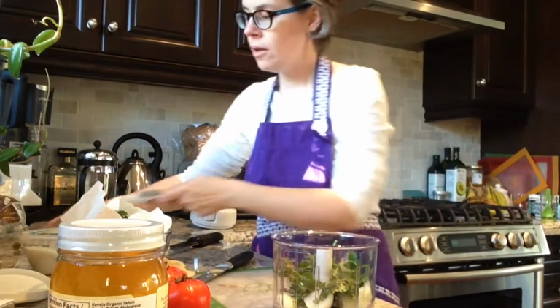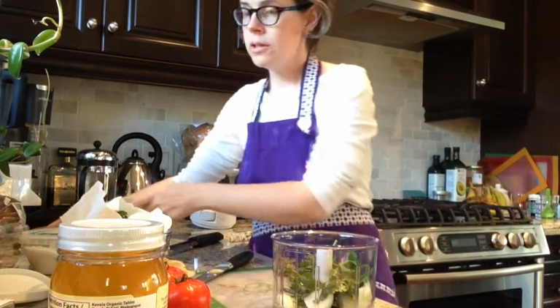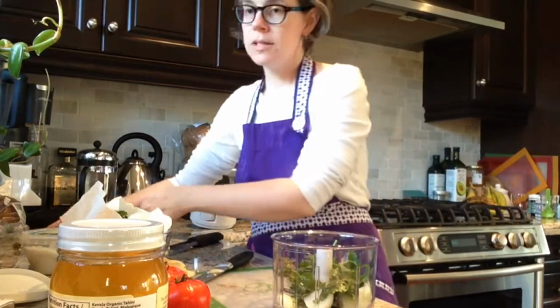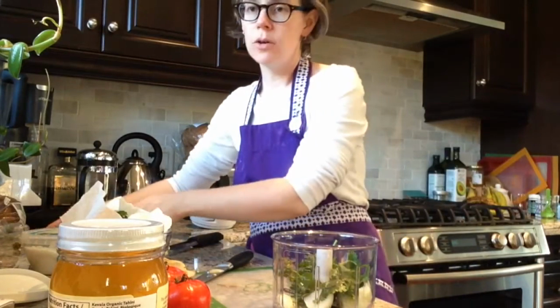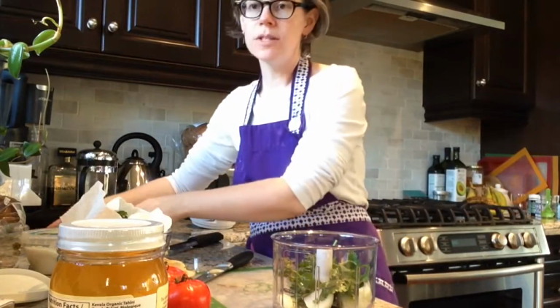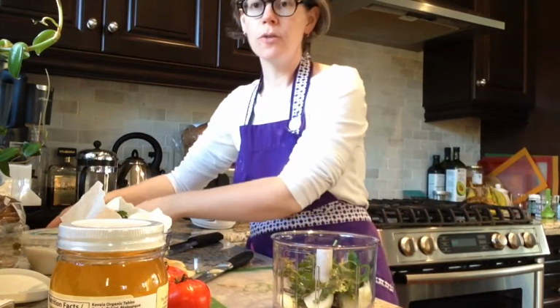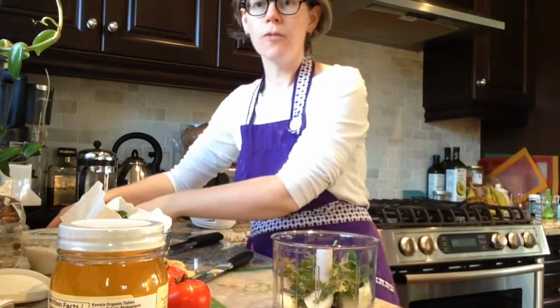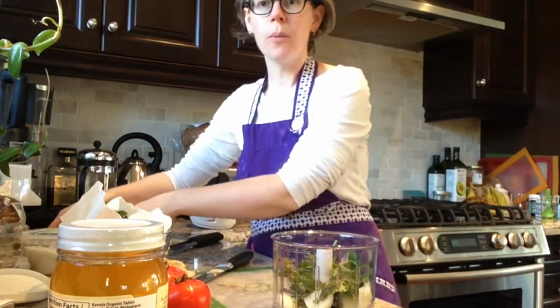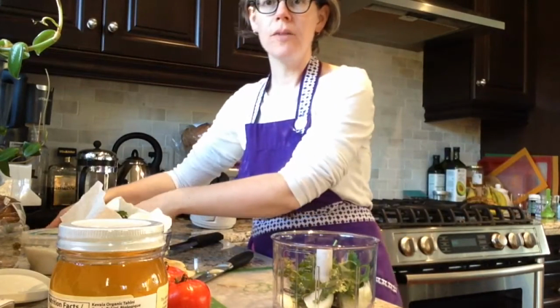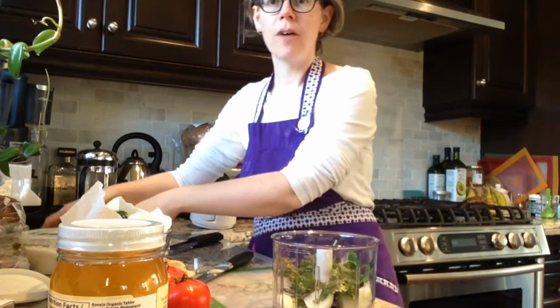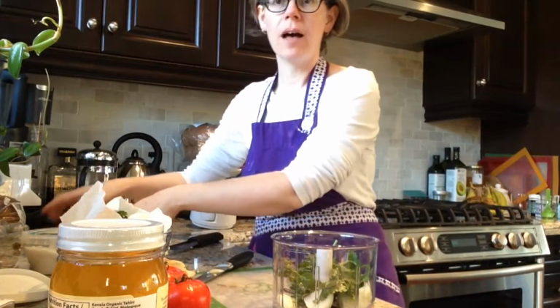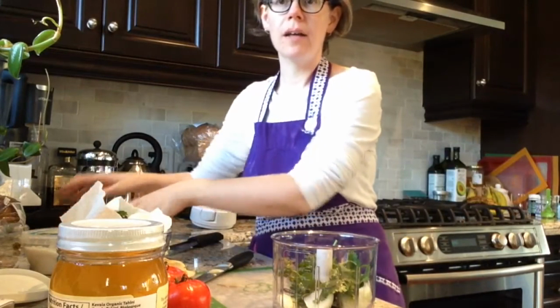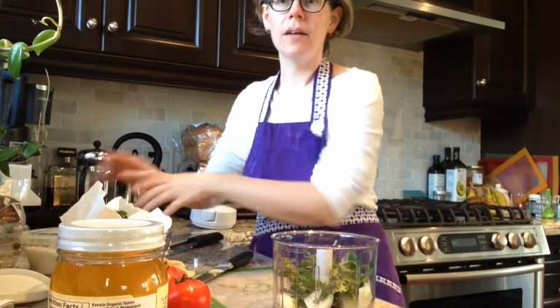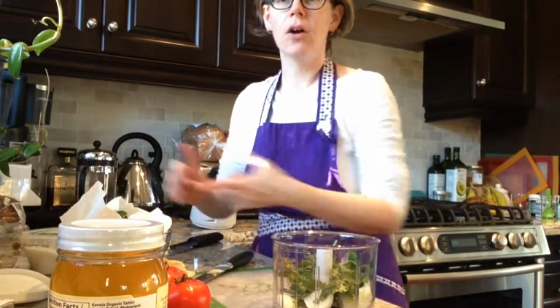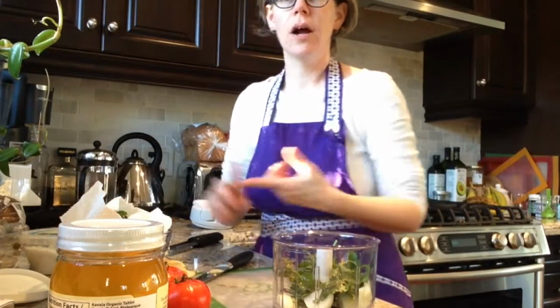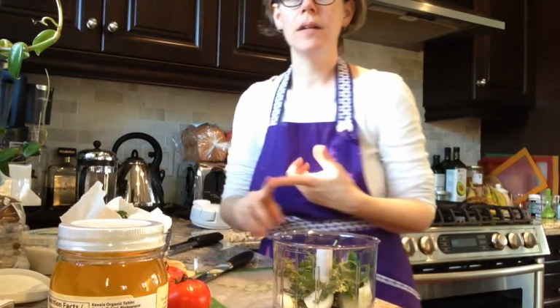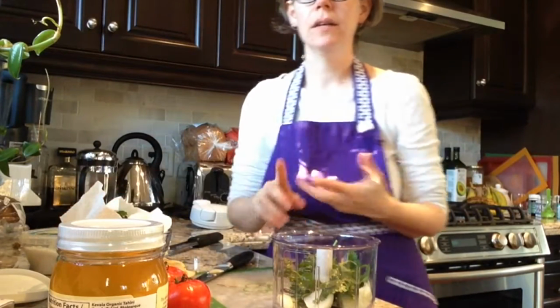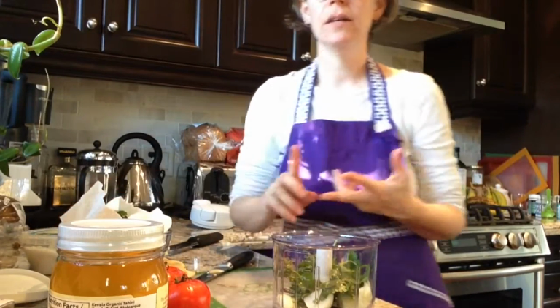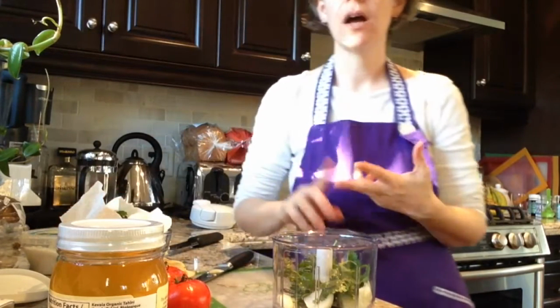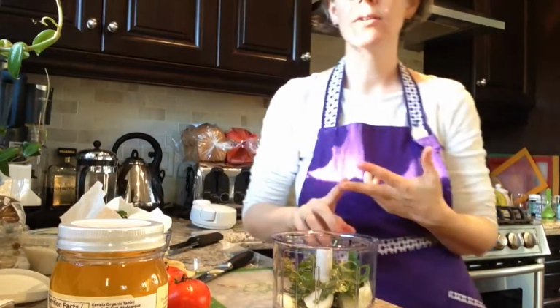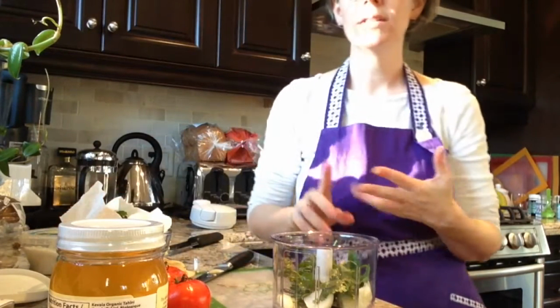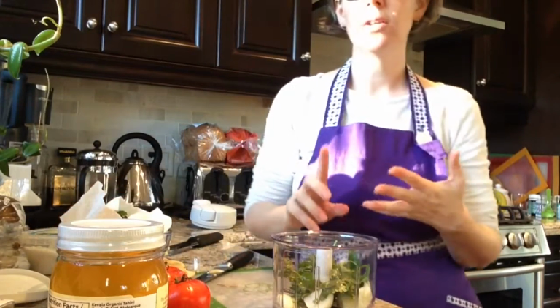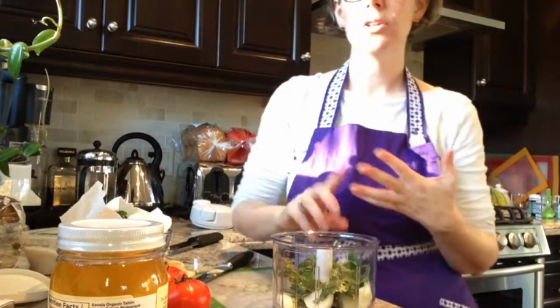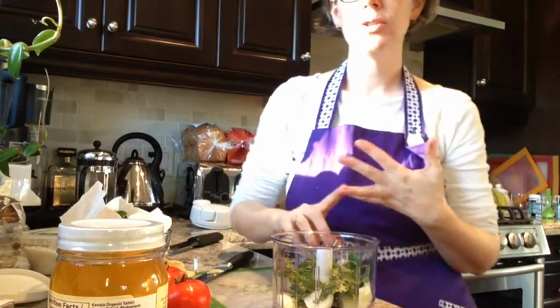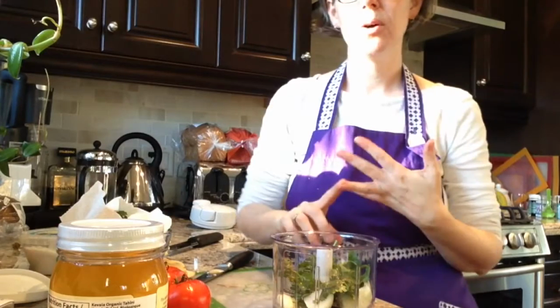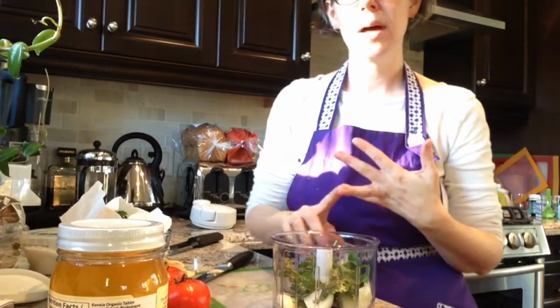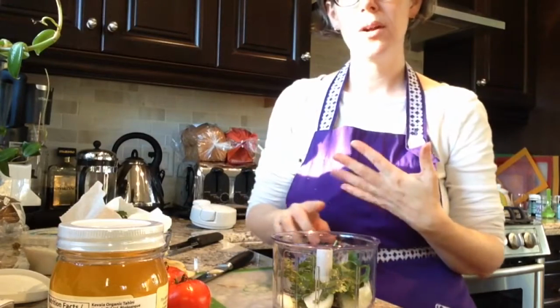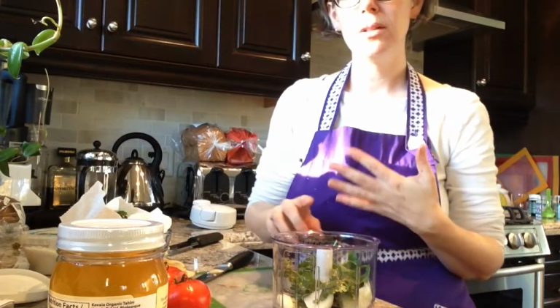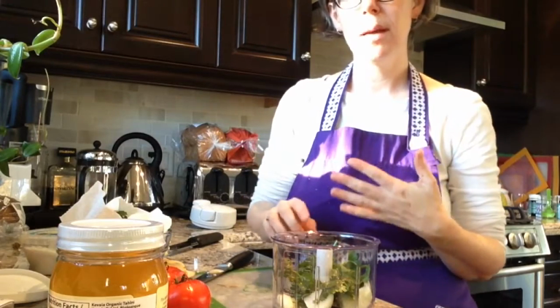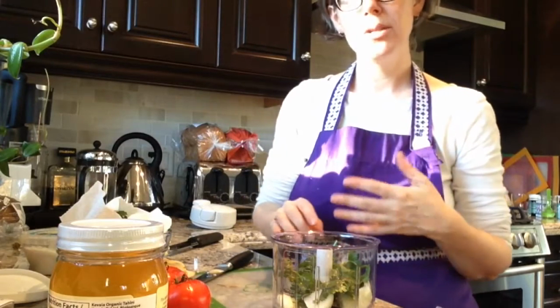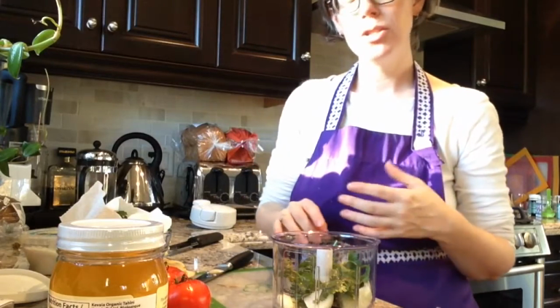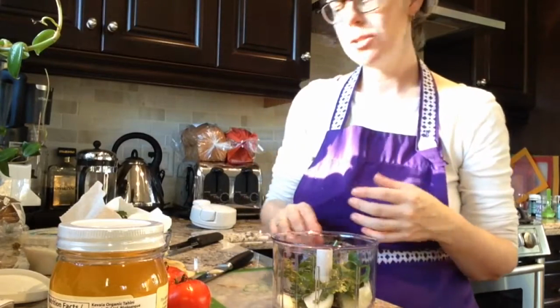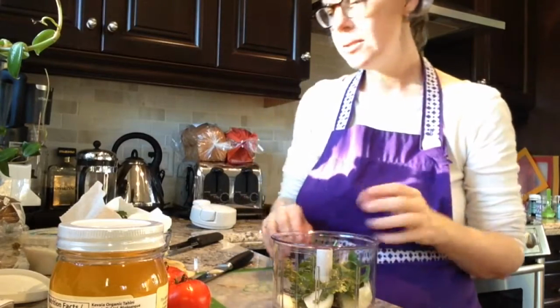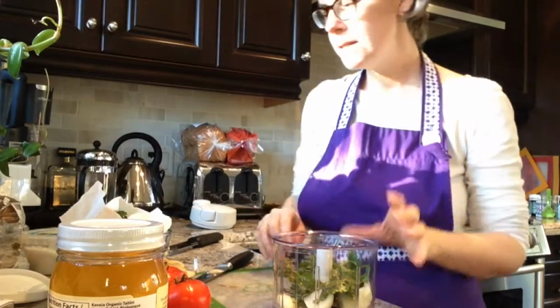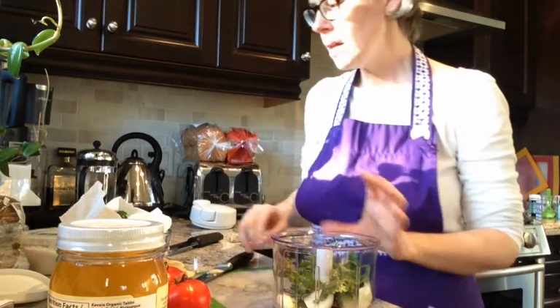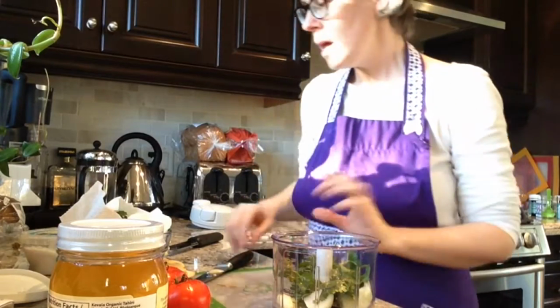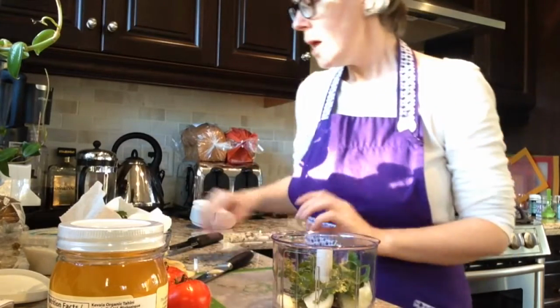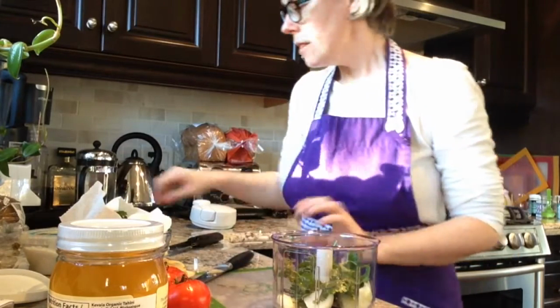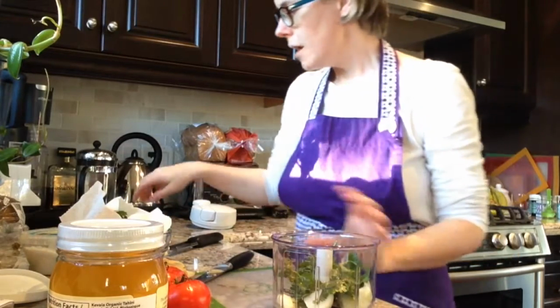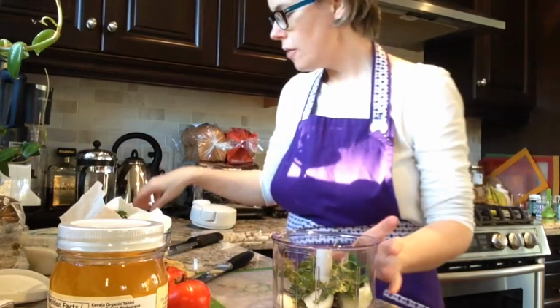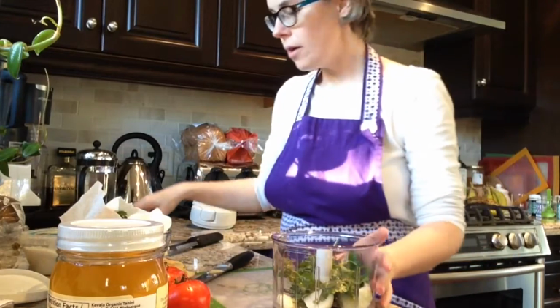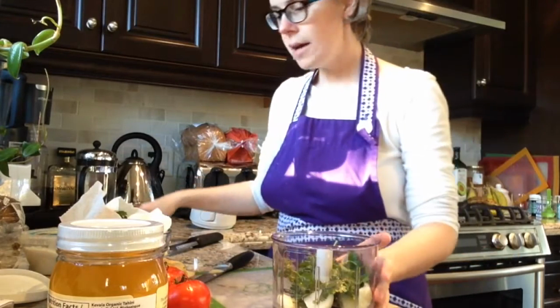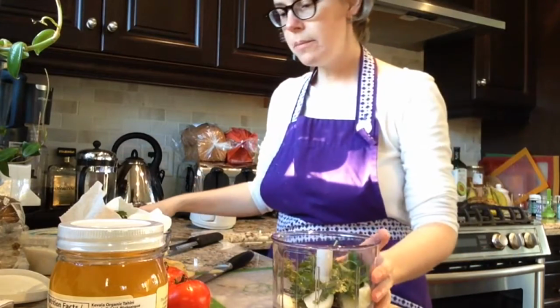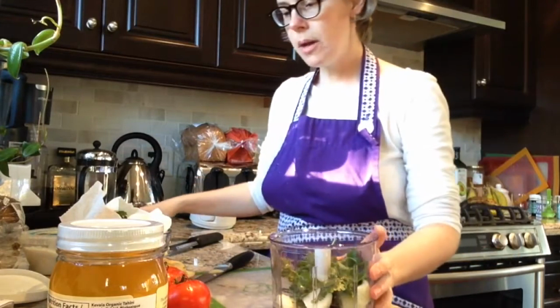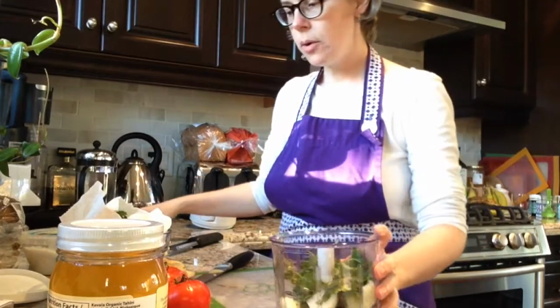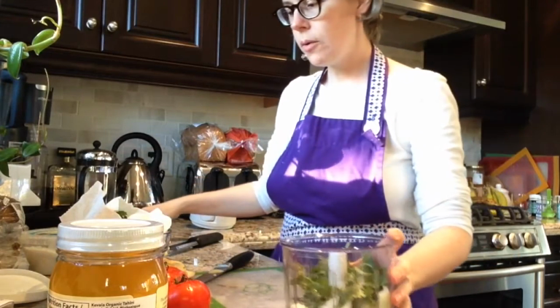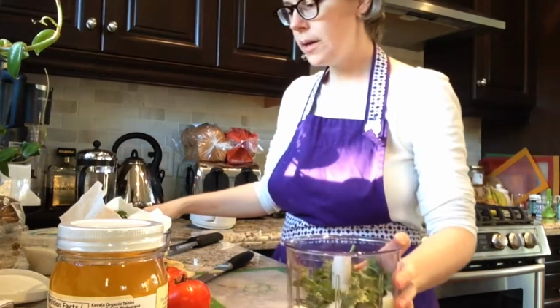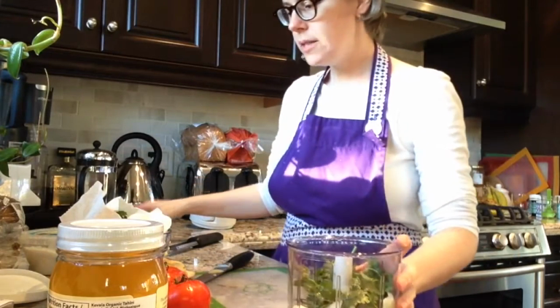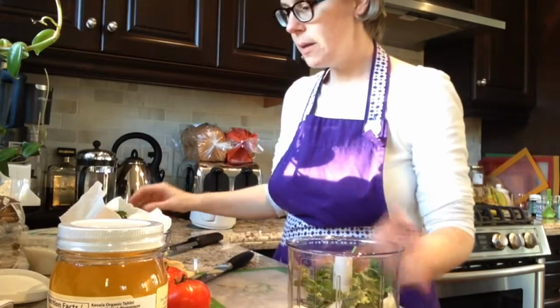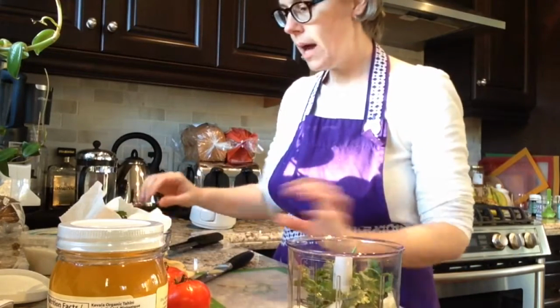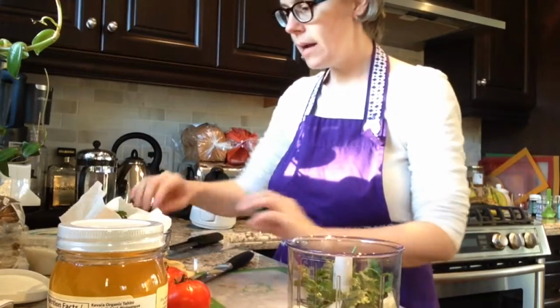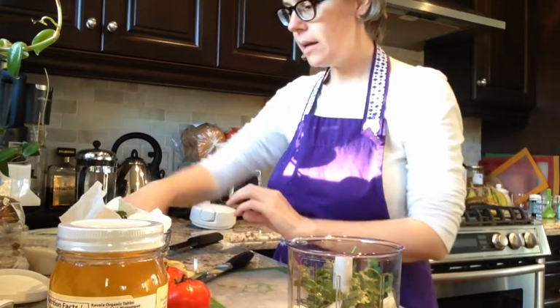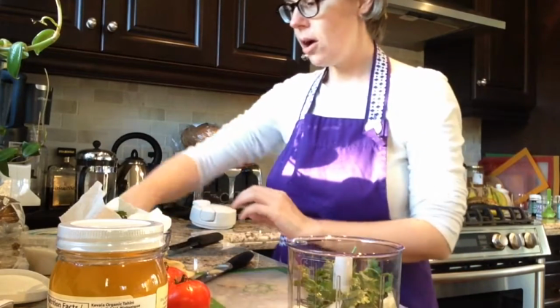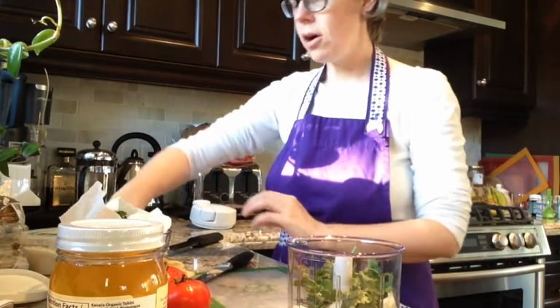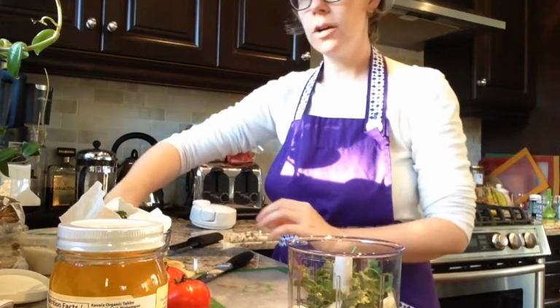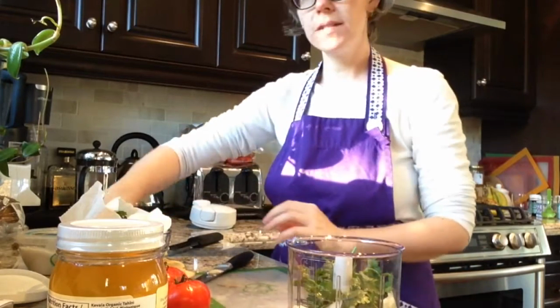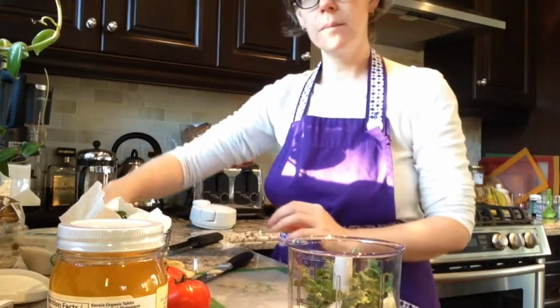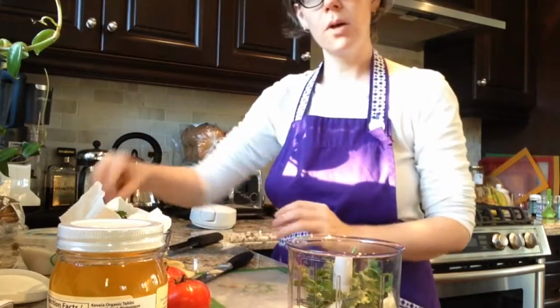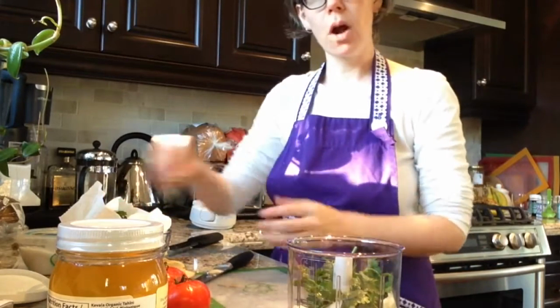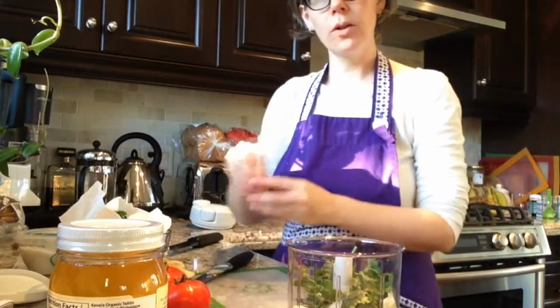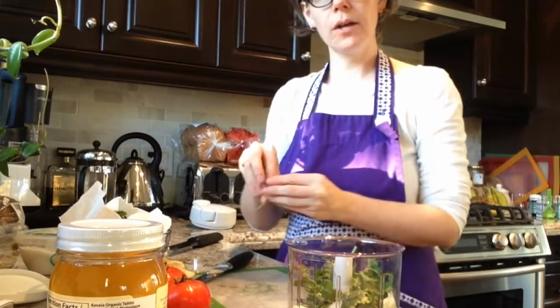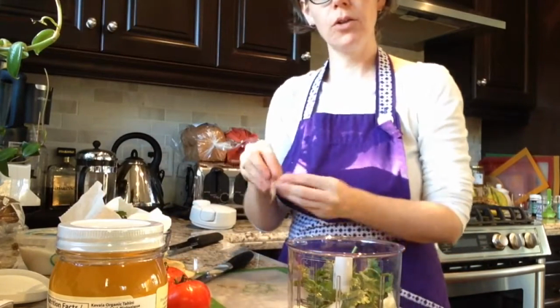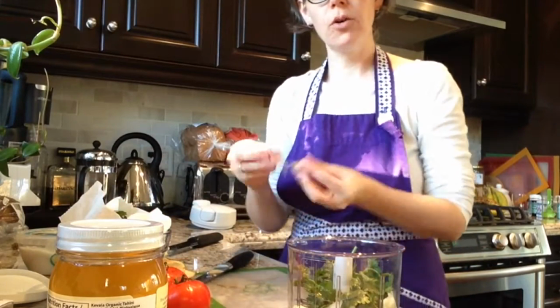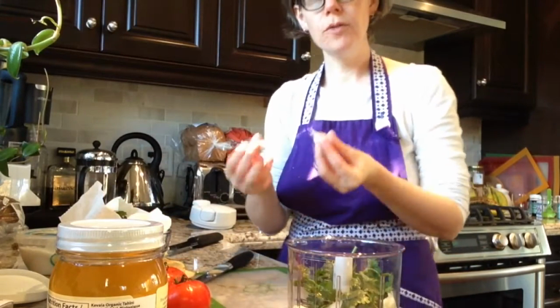So far we've added our onion, our cilantro, and our lemon juice. The other item that we're going to be adding are some garlic cloves.